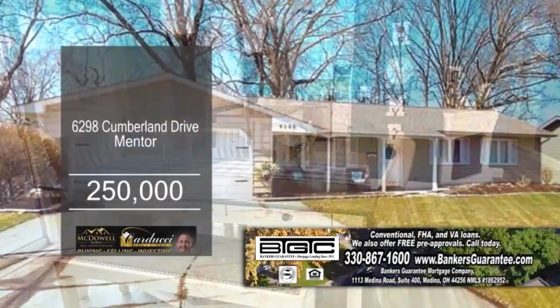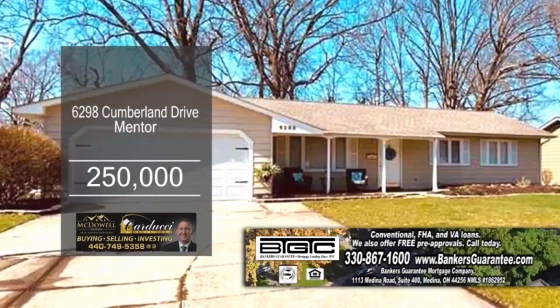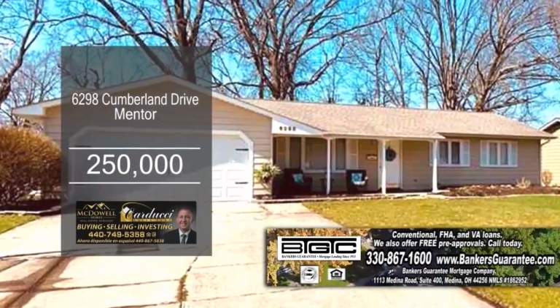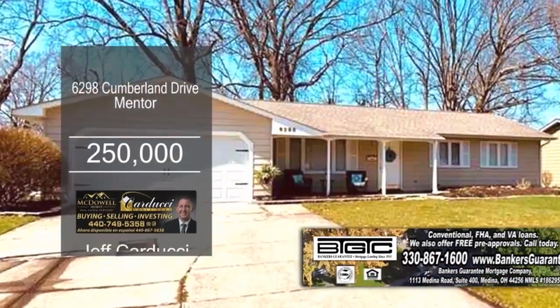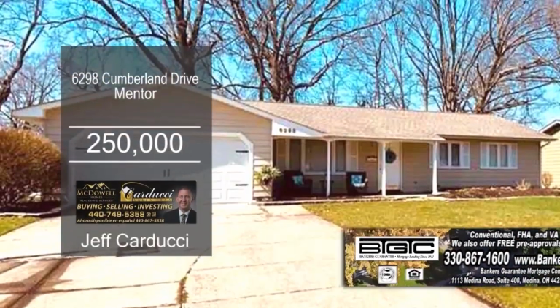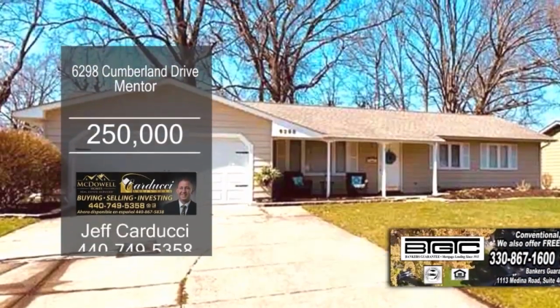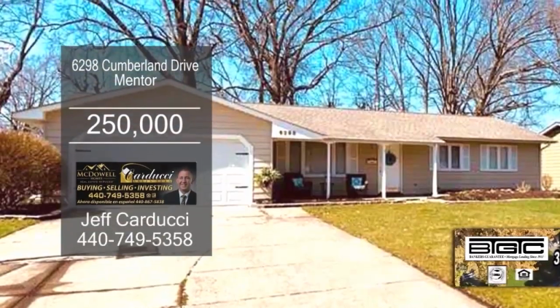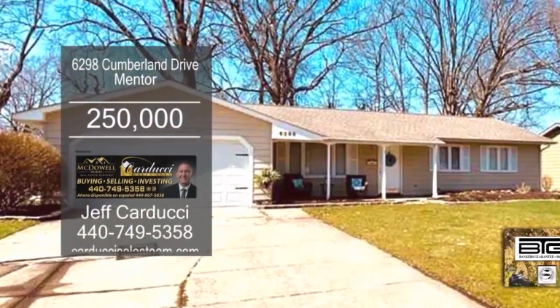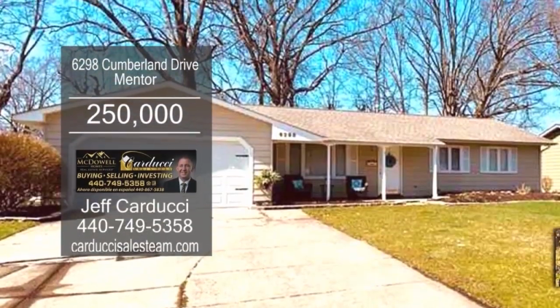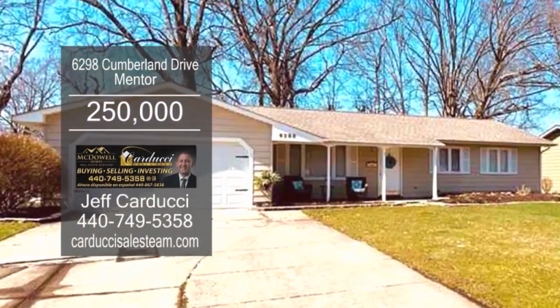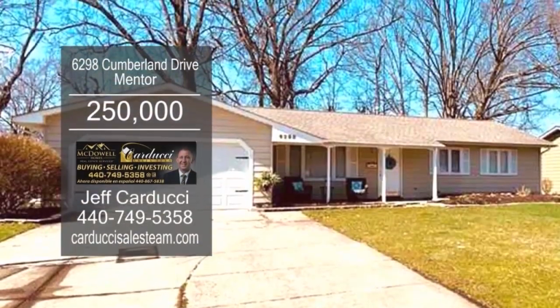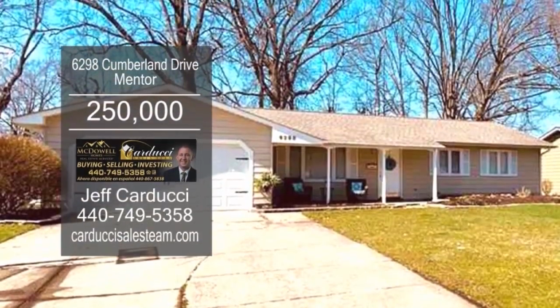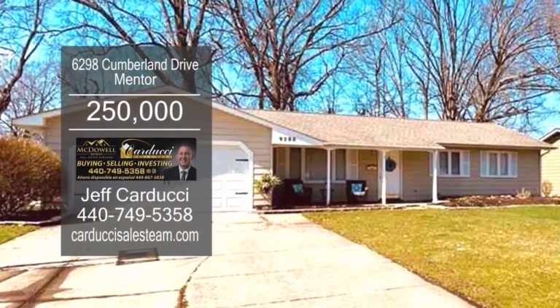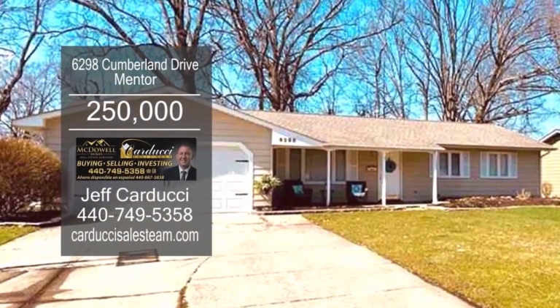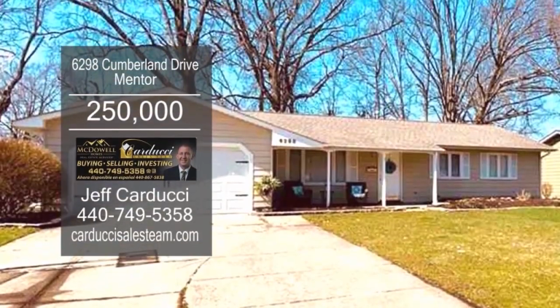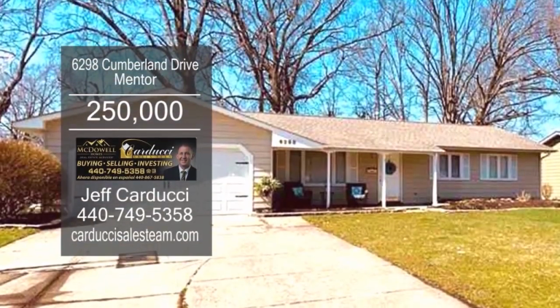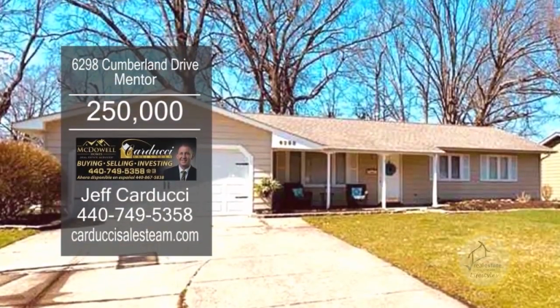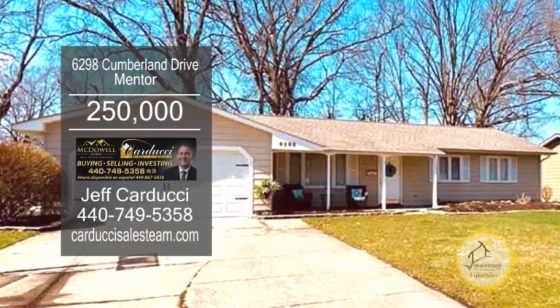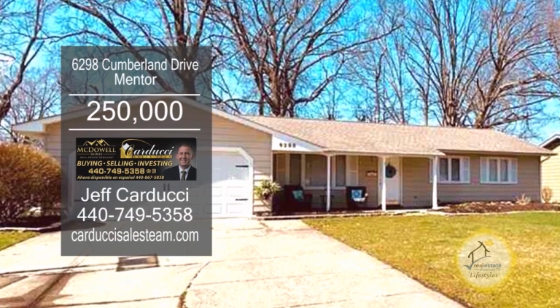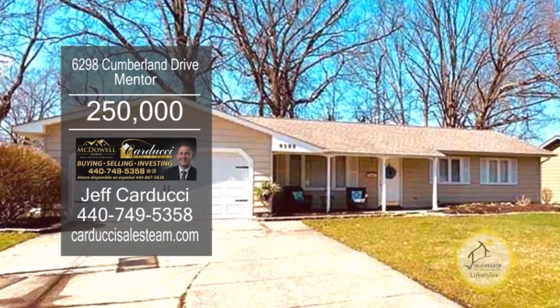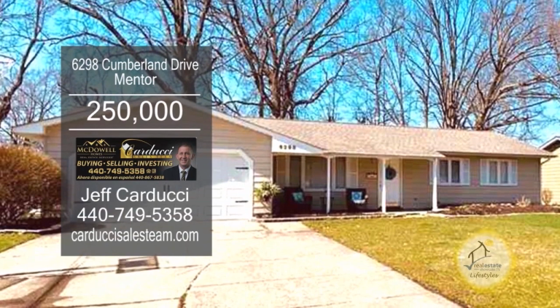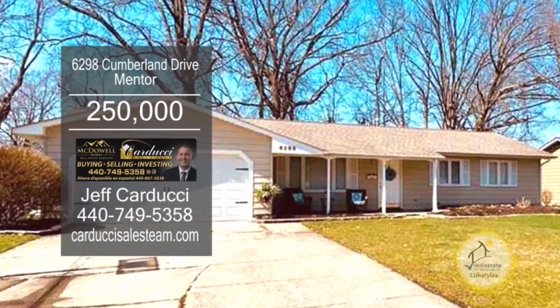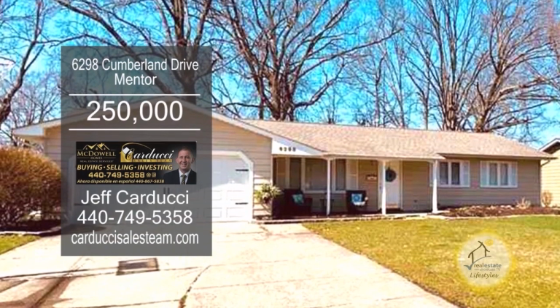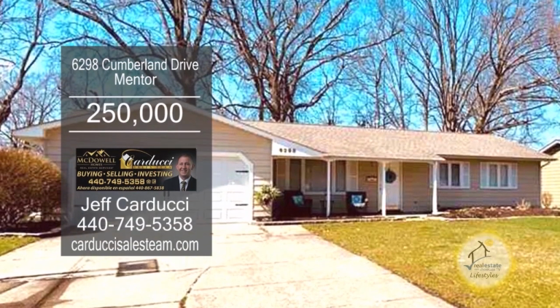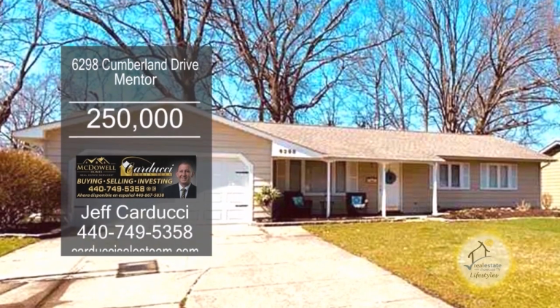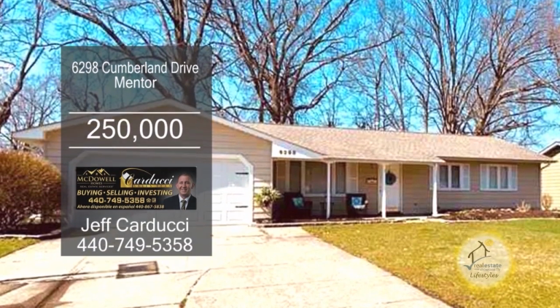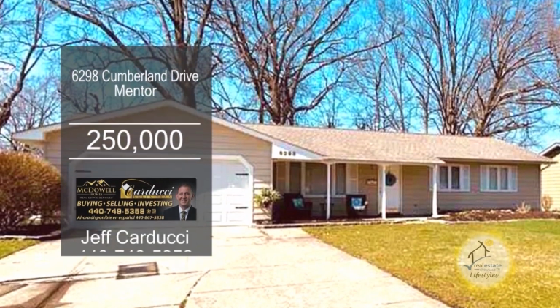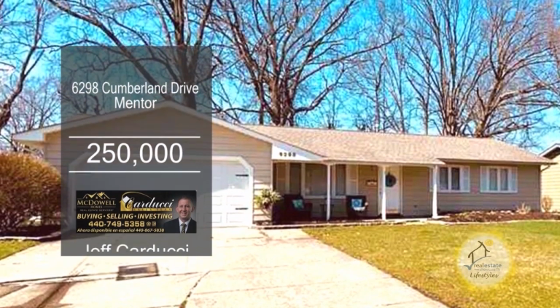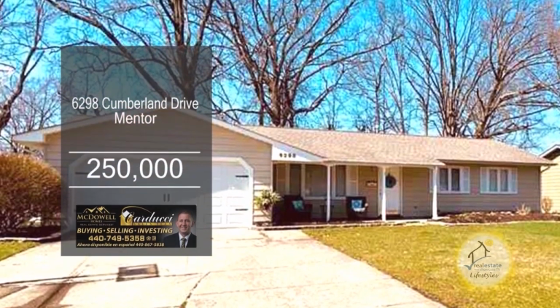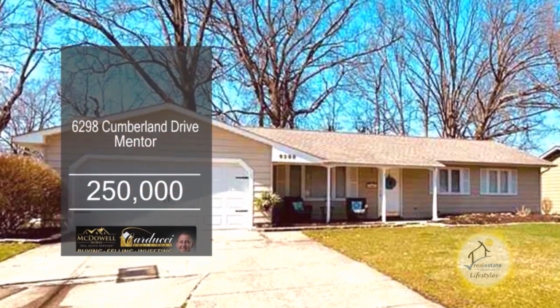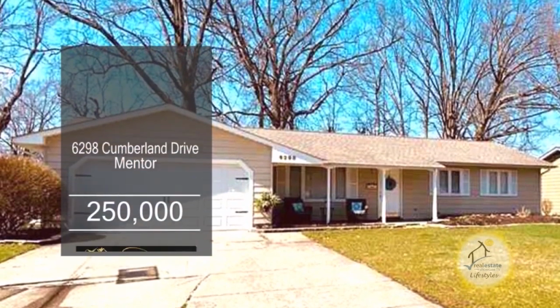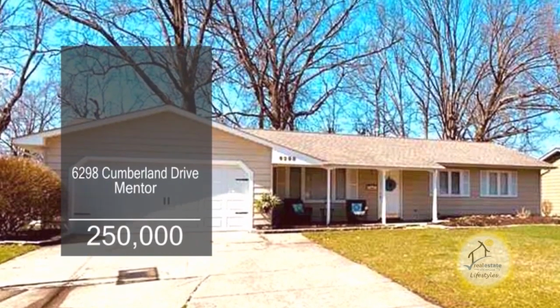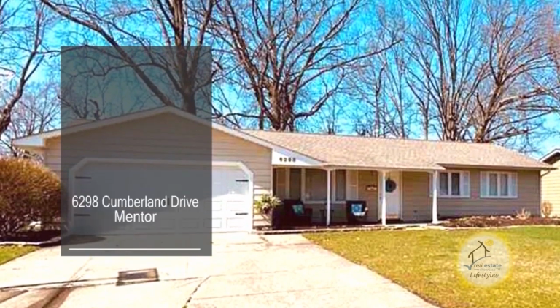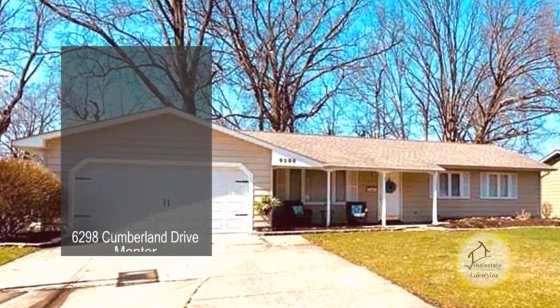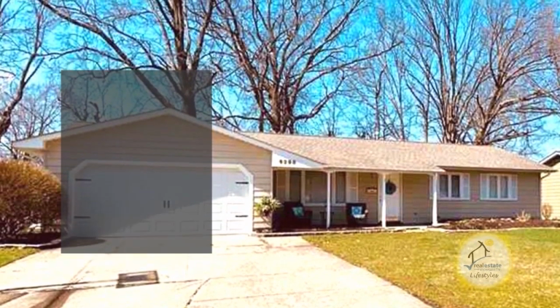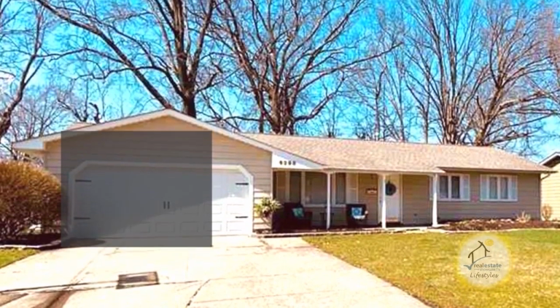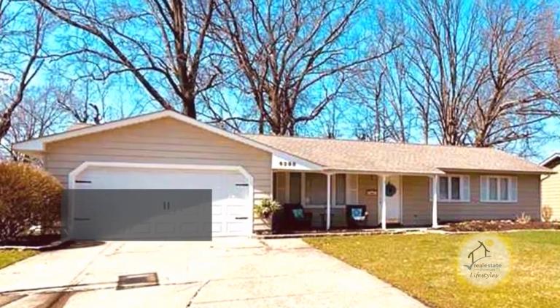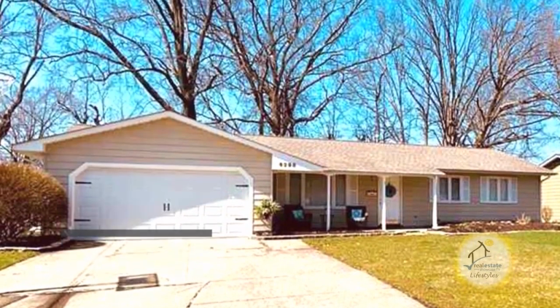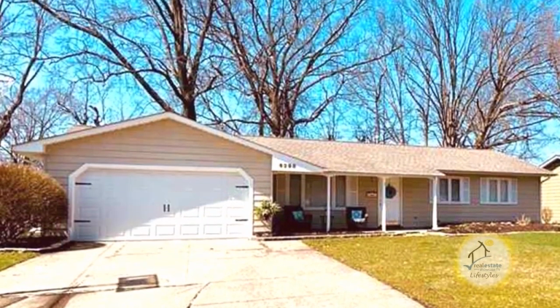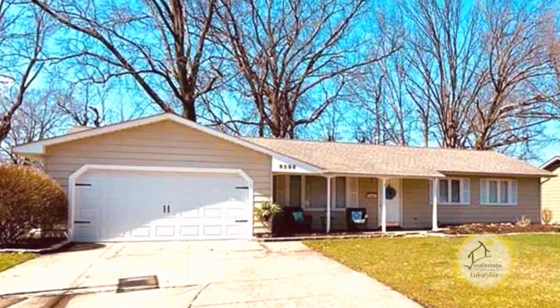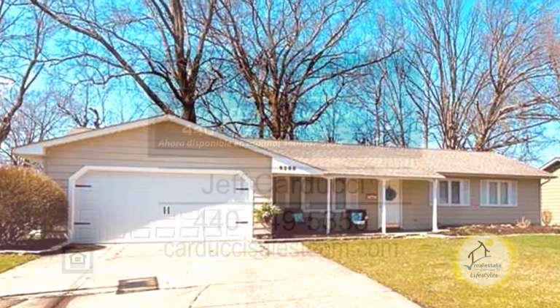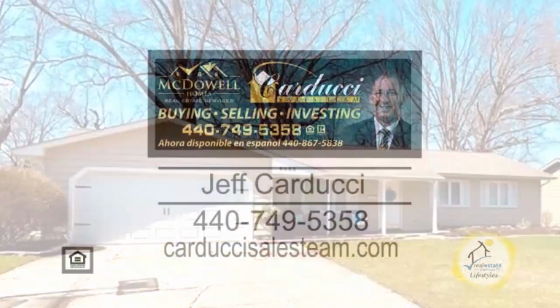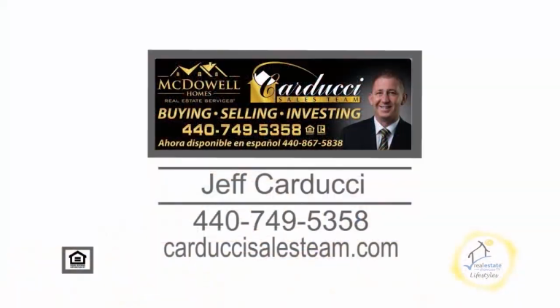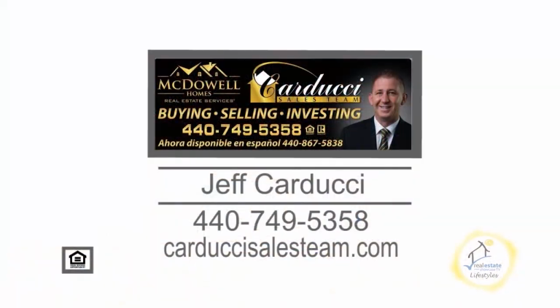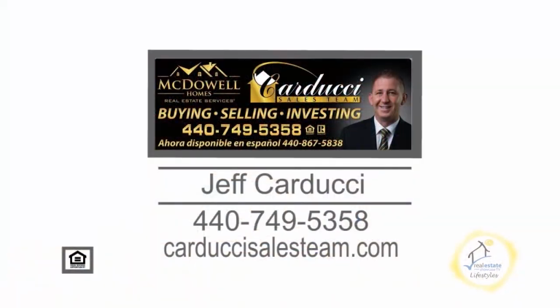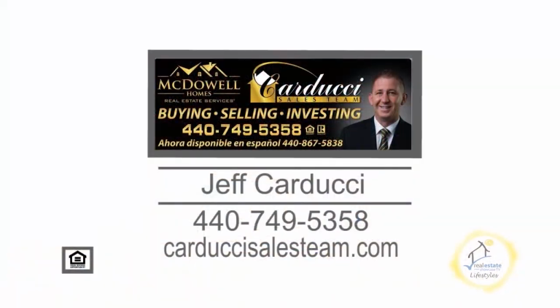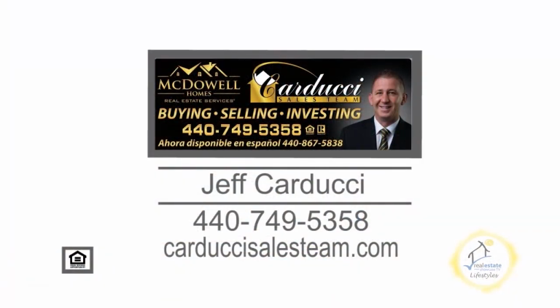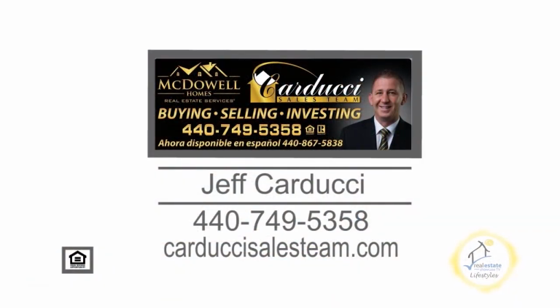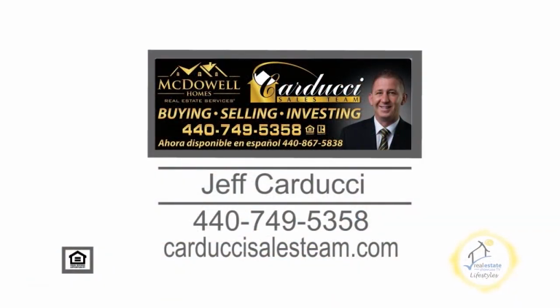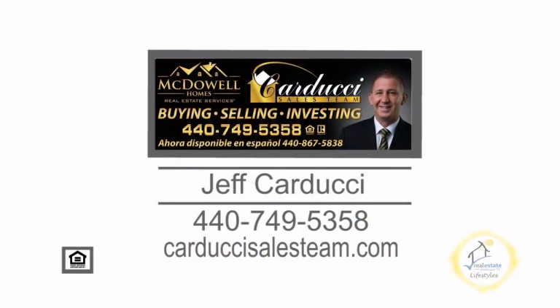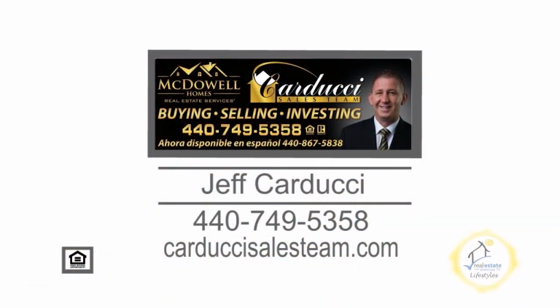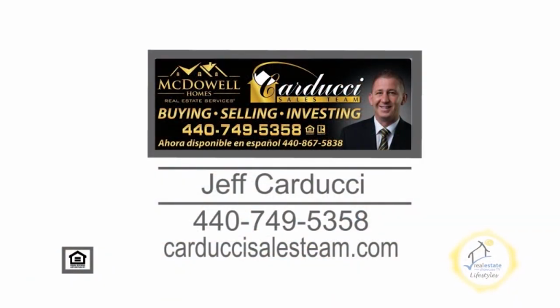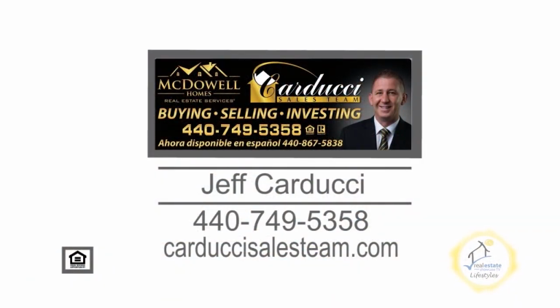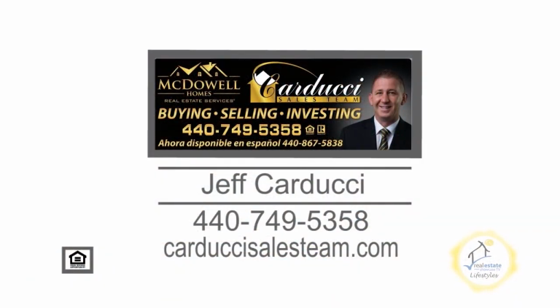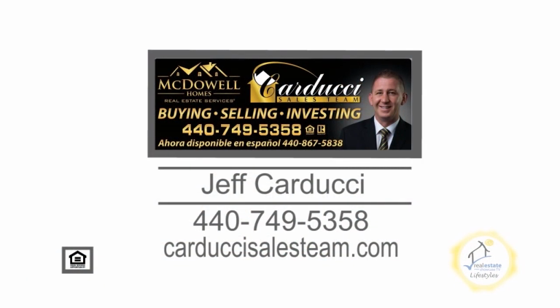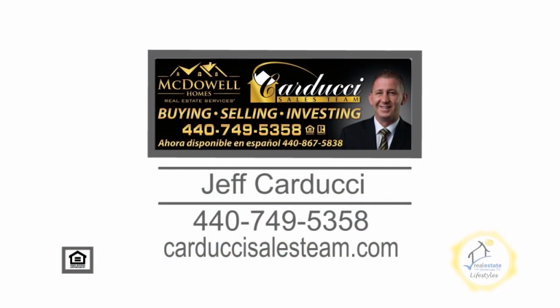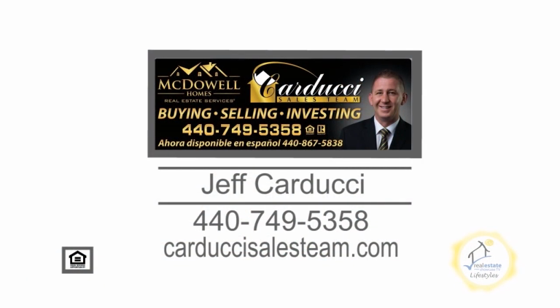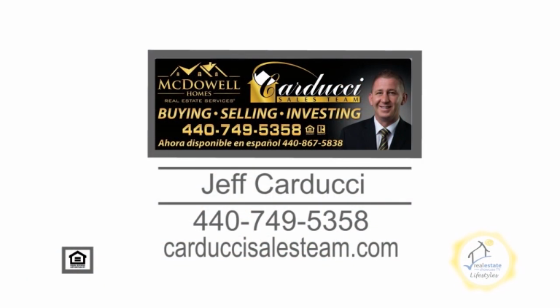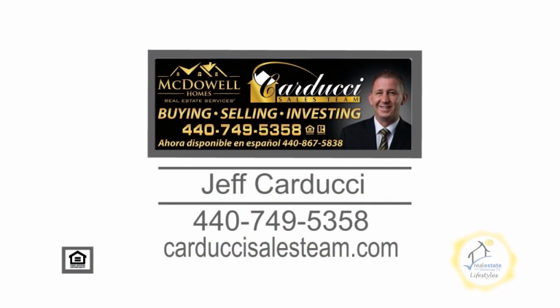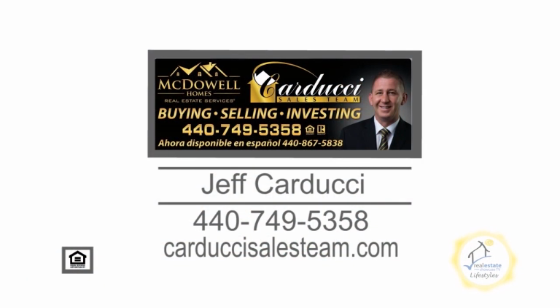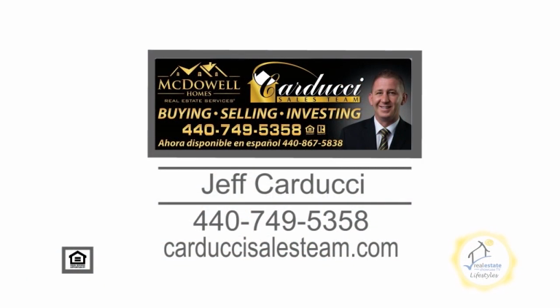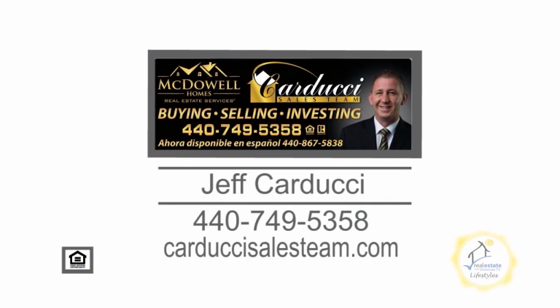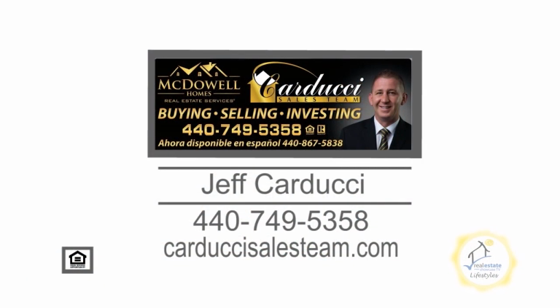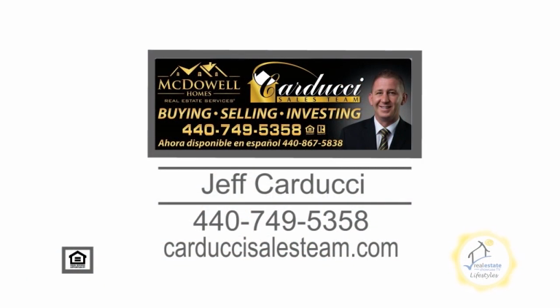The neighborhood offers a community pool, library, parks, and more. Contact Jeff Carducci for more details.